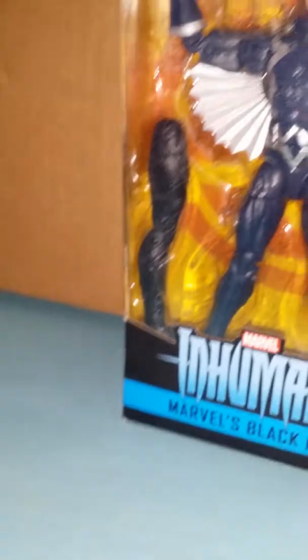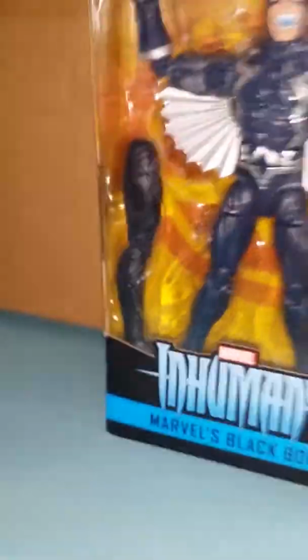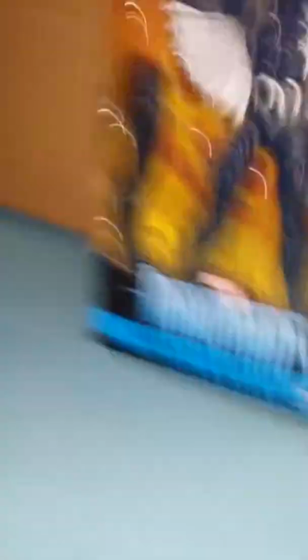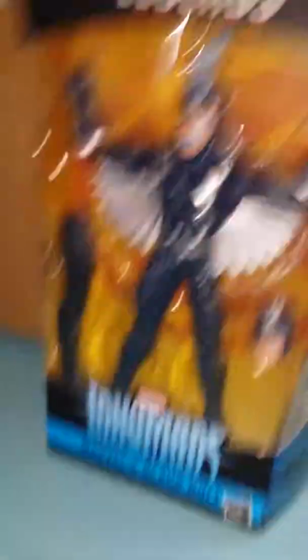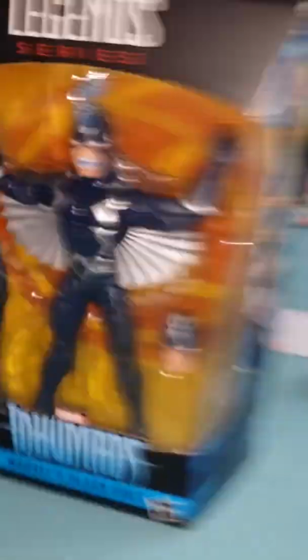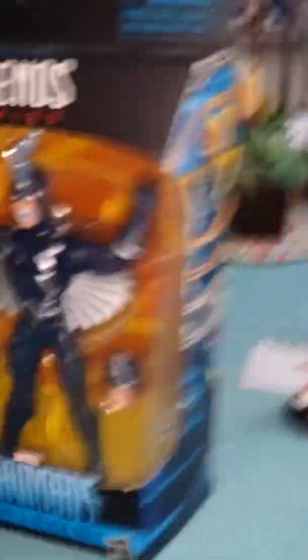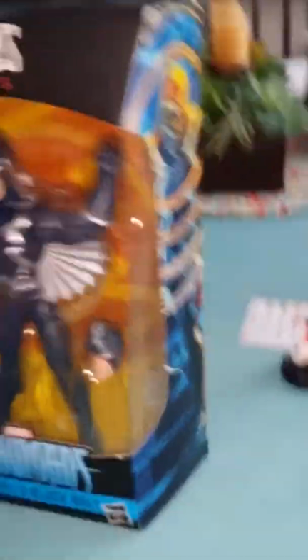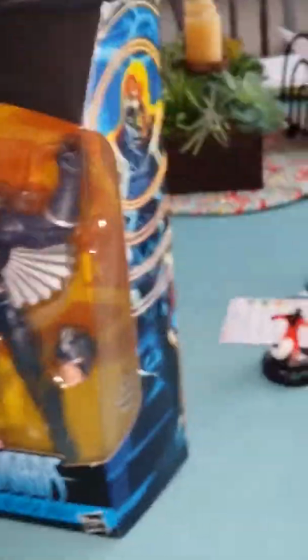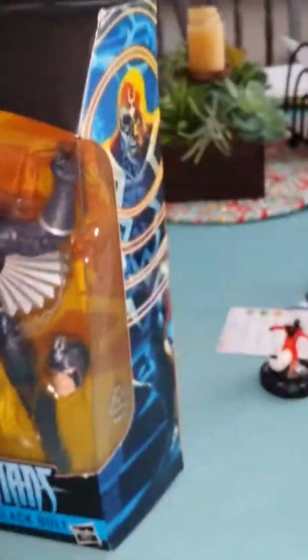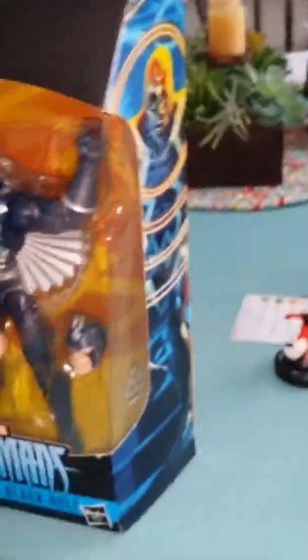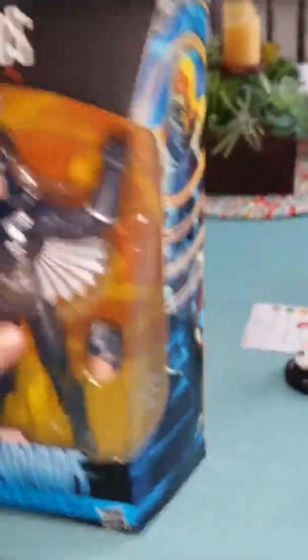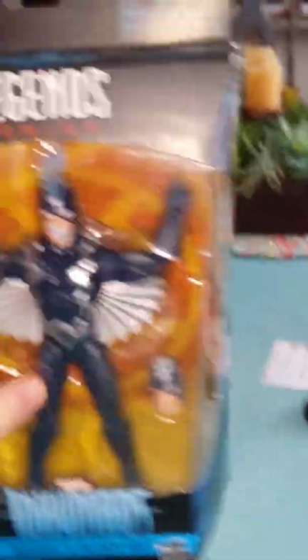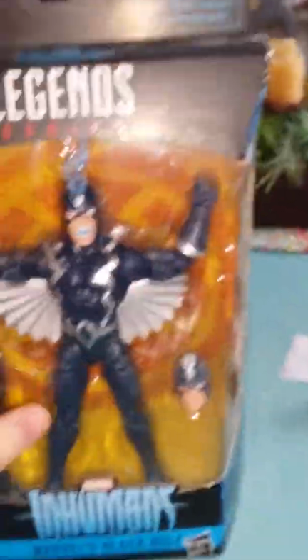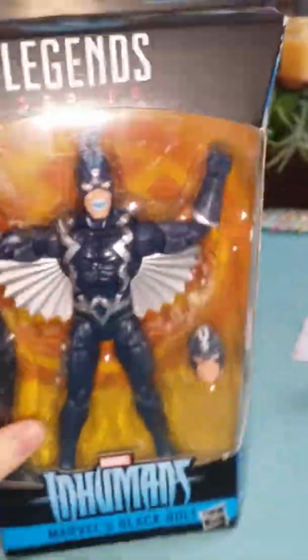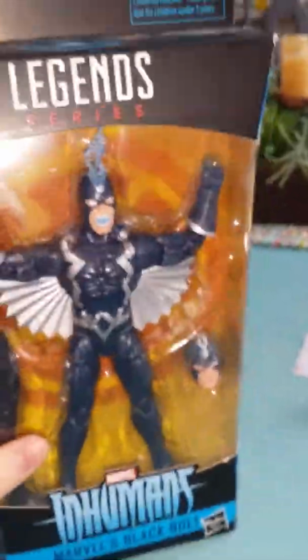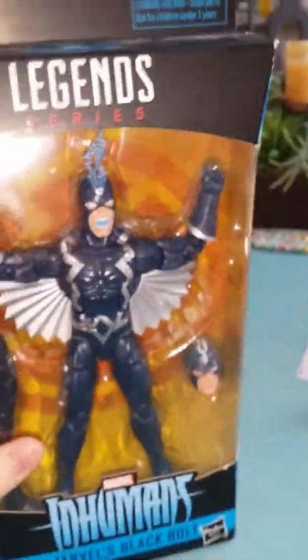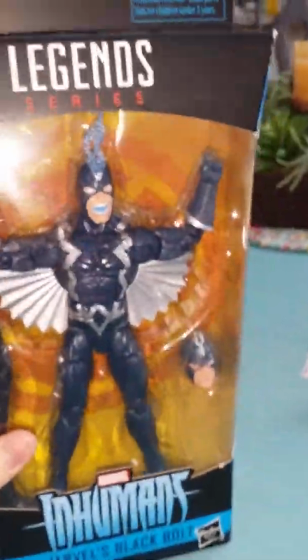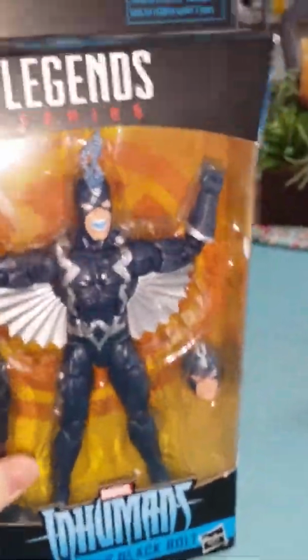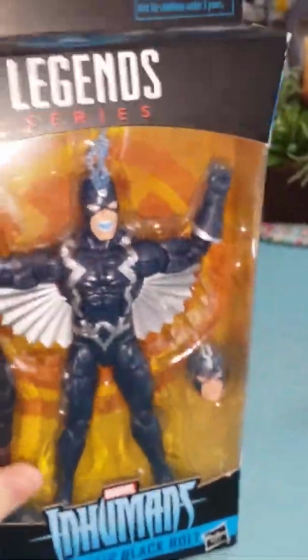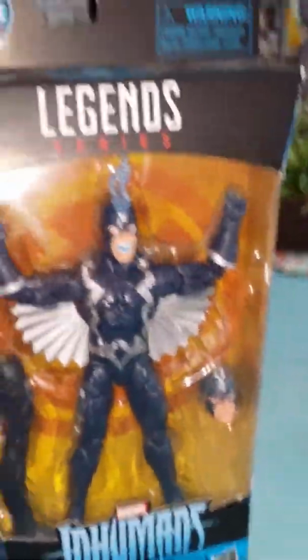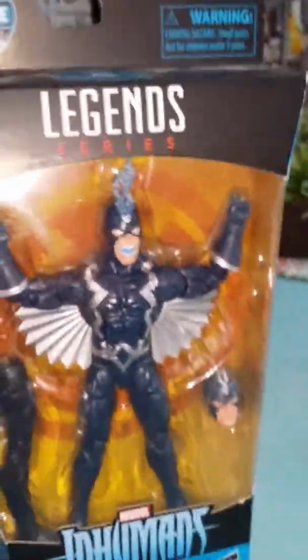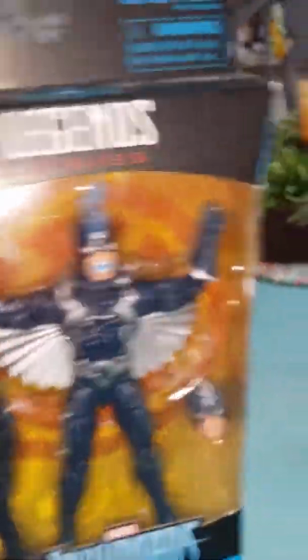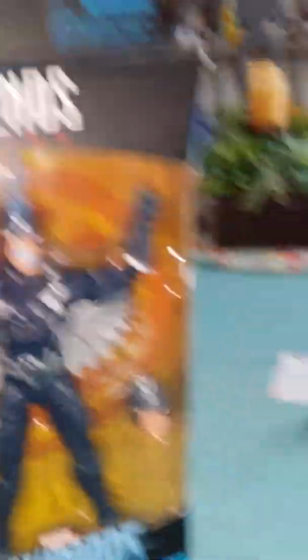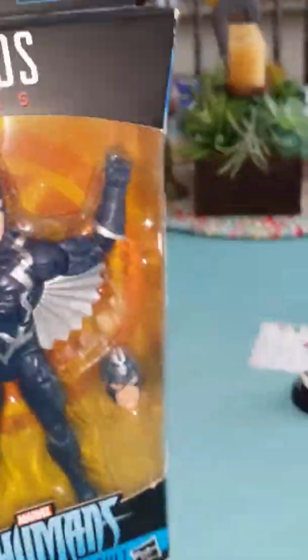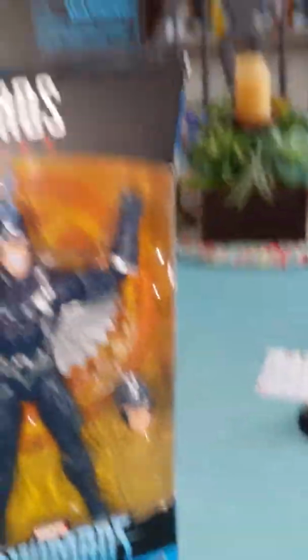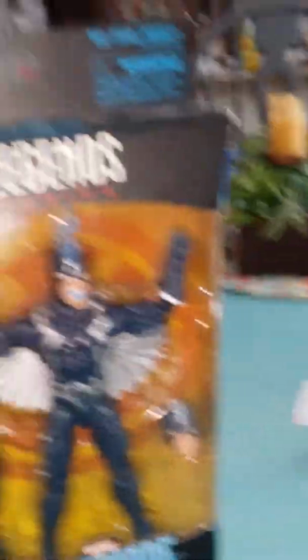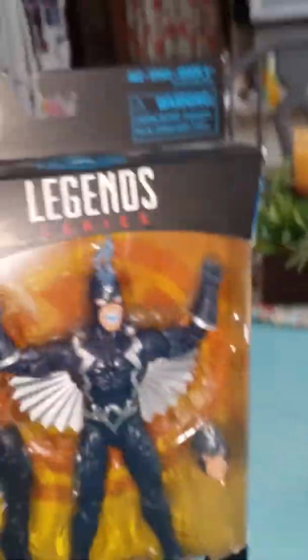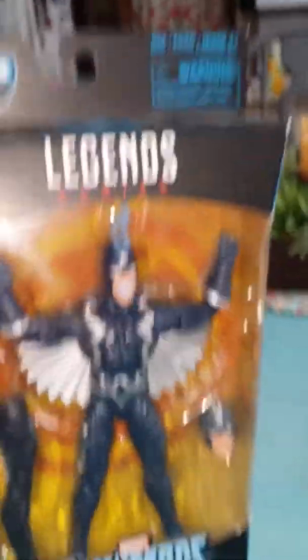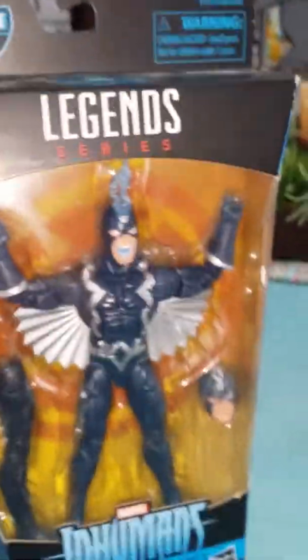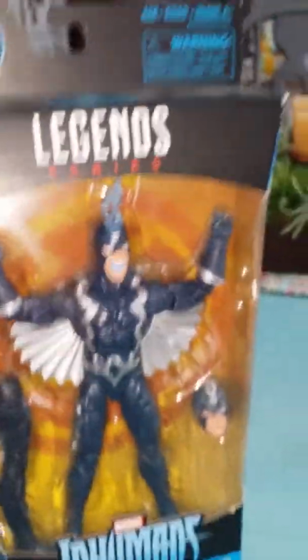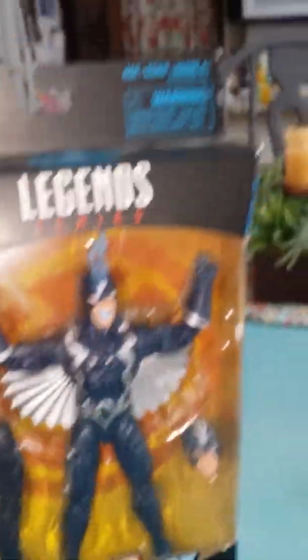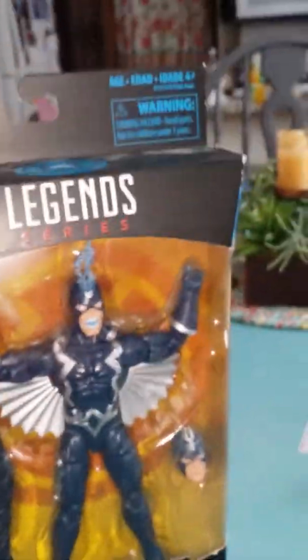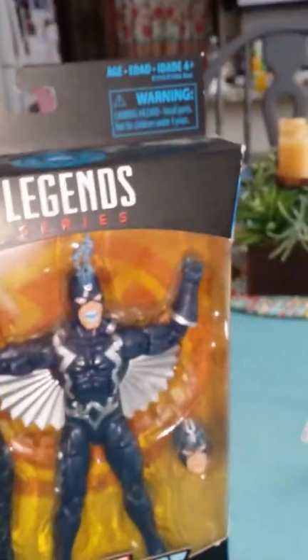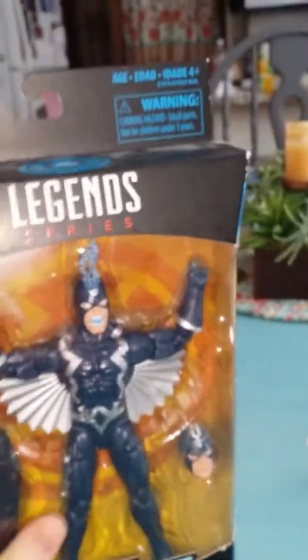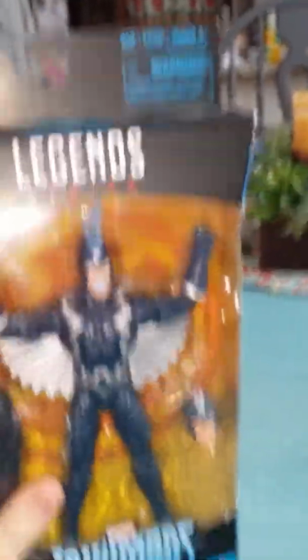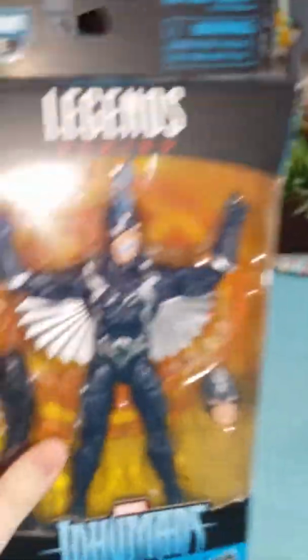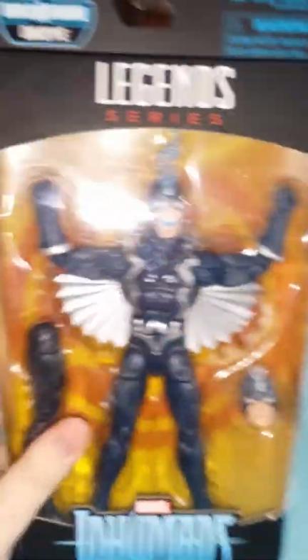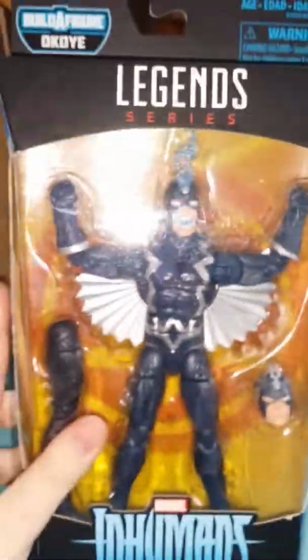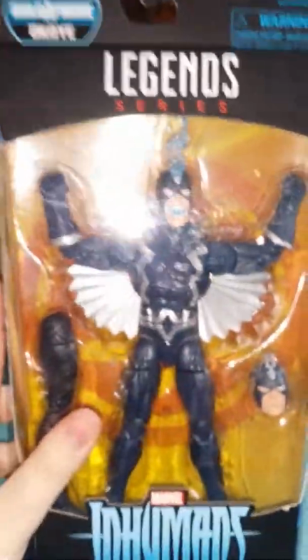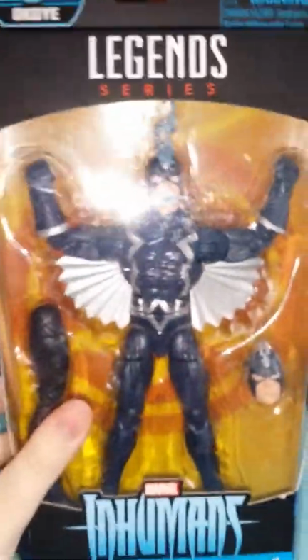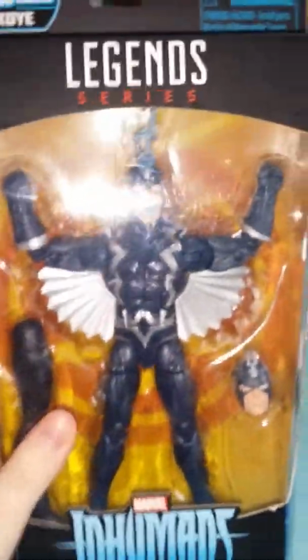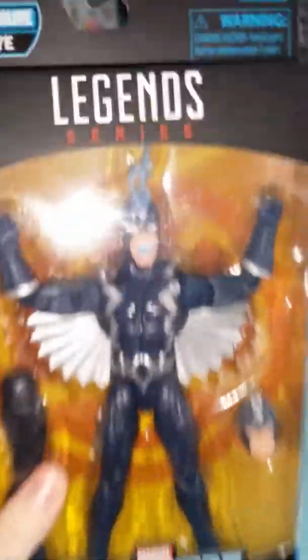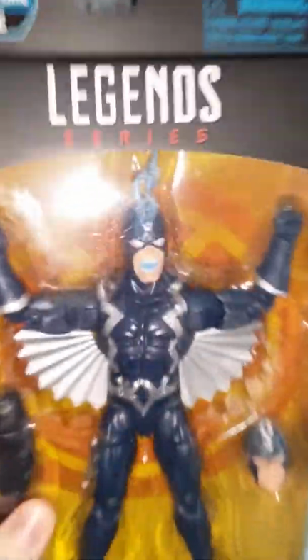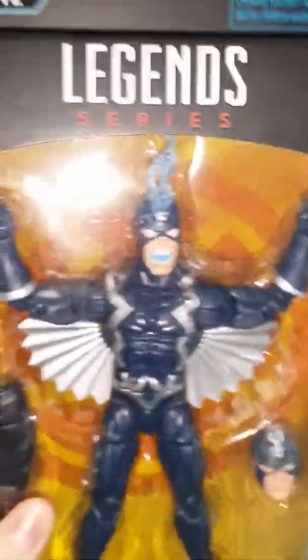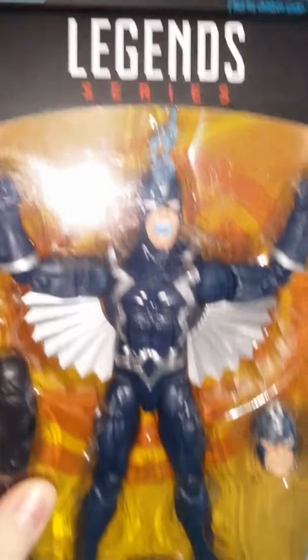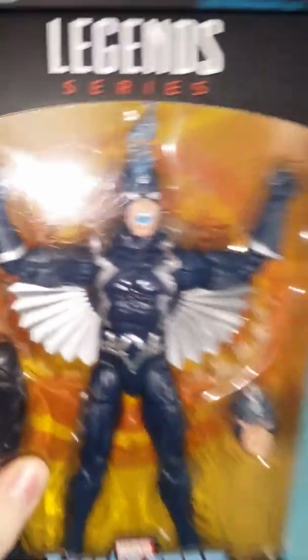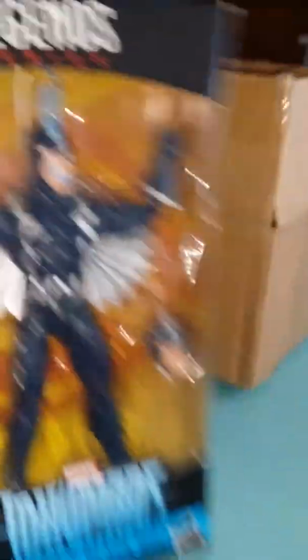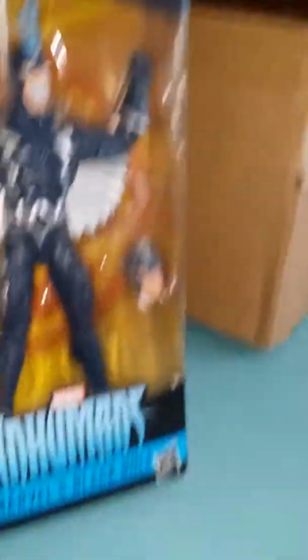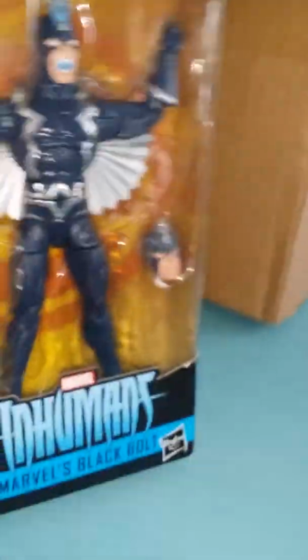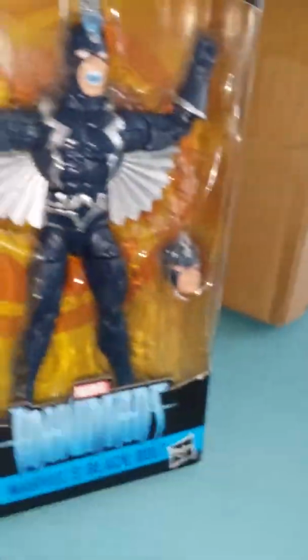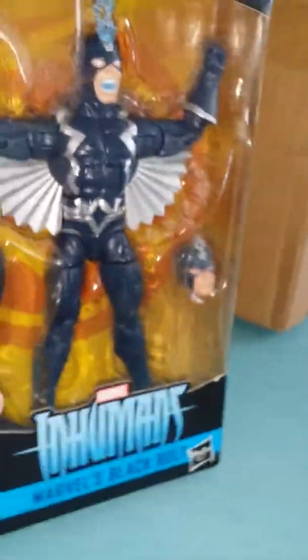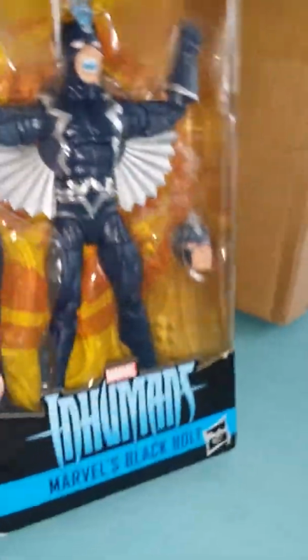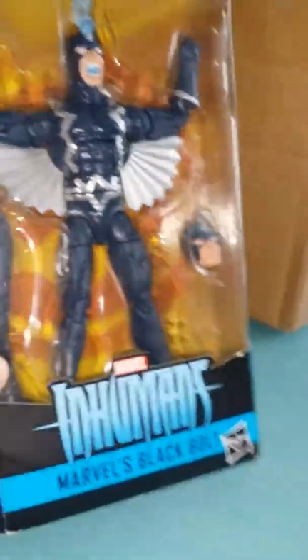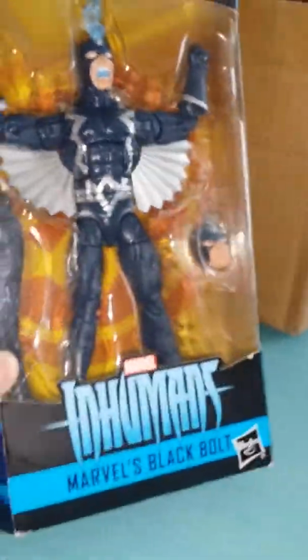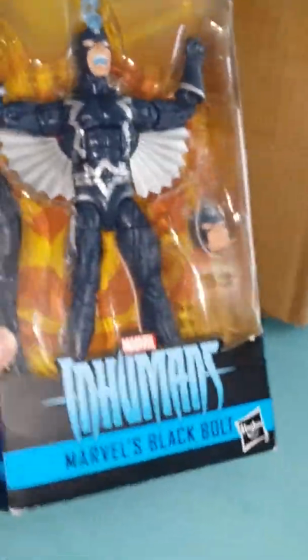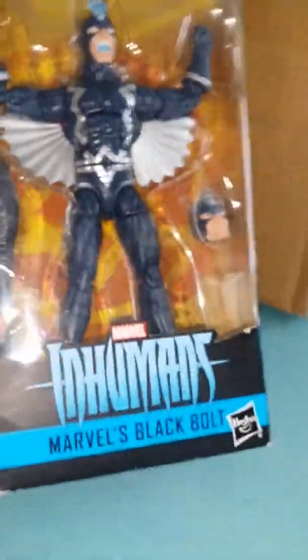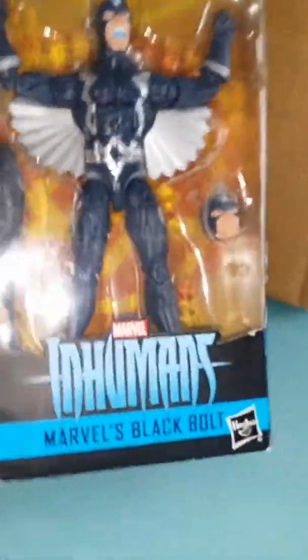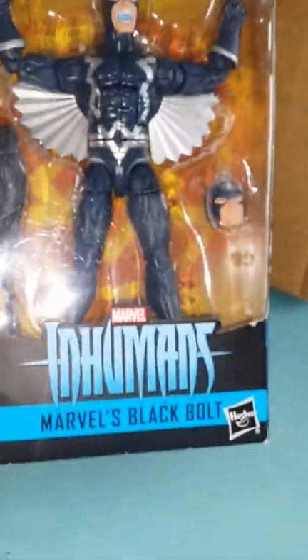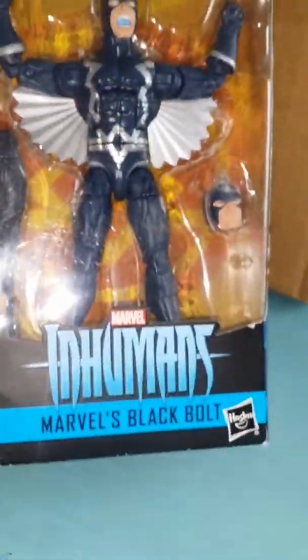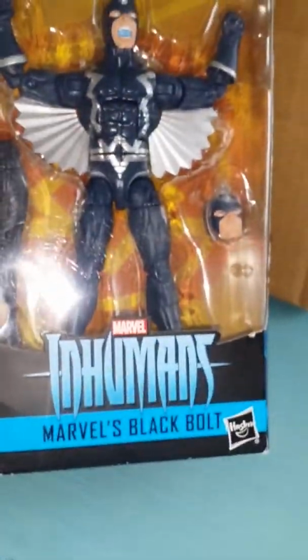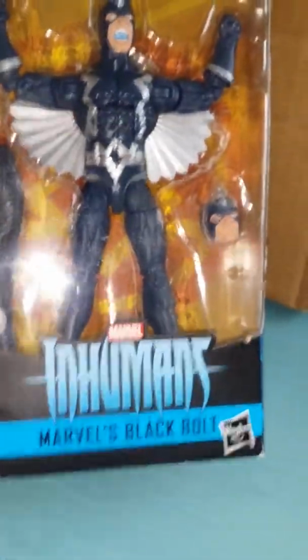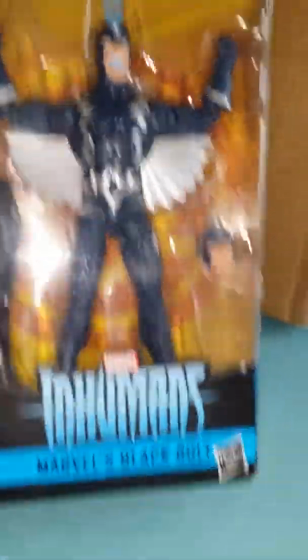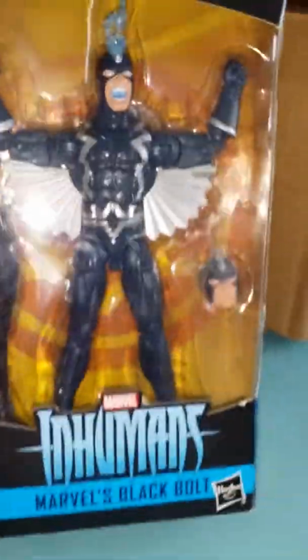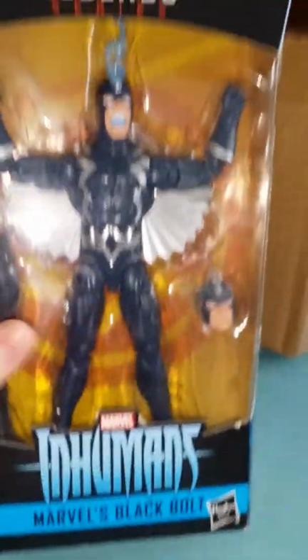Hello everybody, this is Because I'm Batman's channel, doing a review on Marvel's Black Bolt.